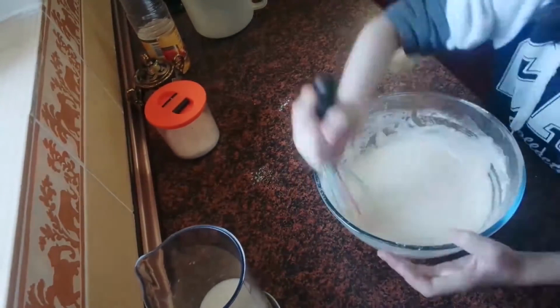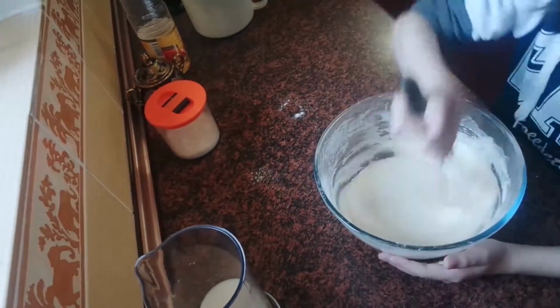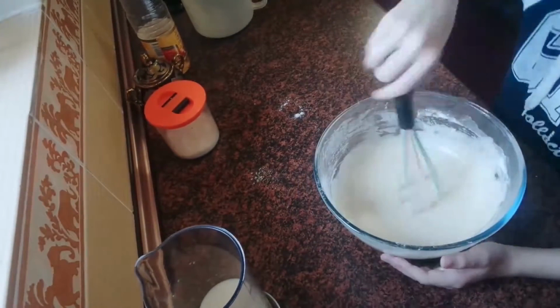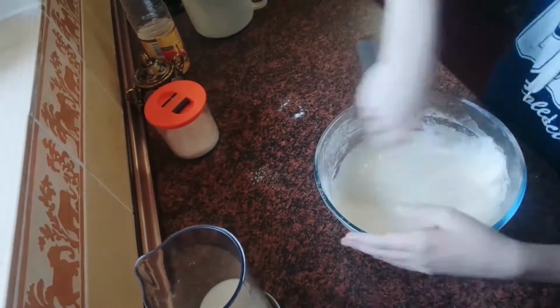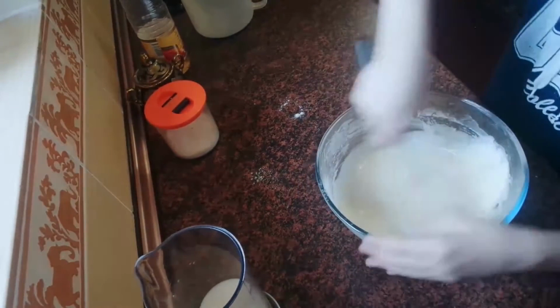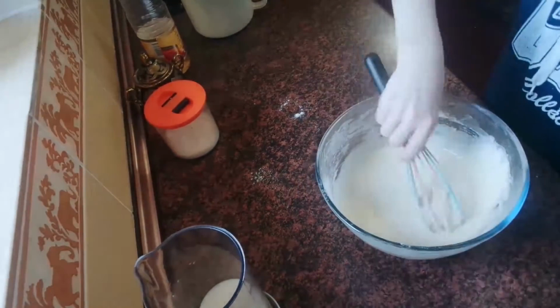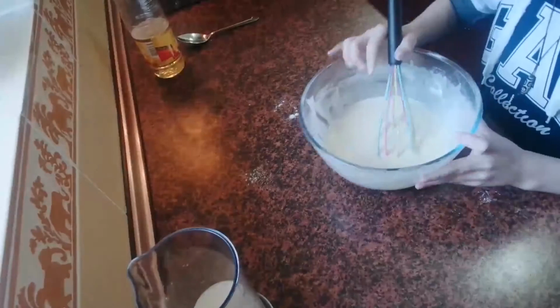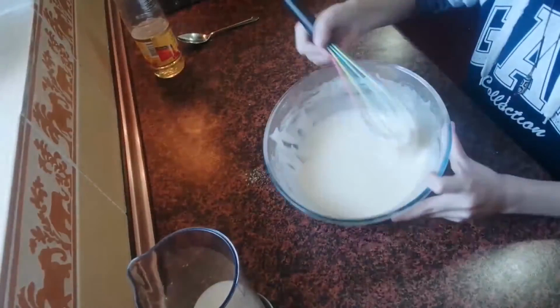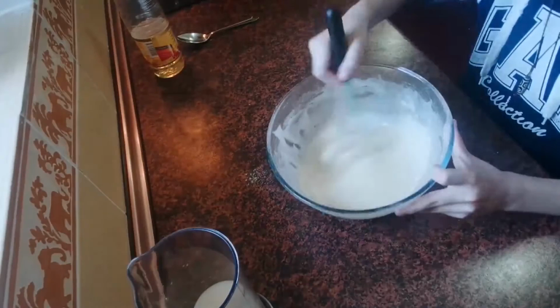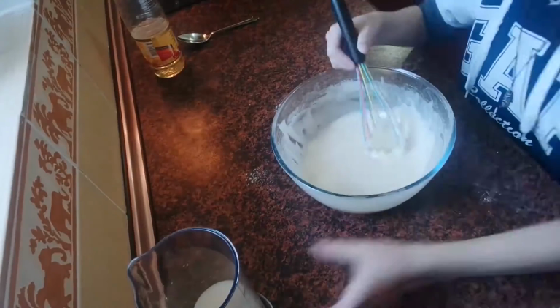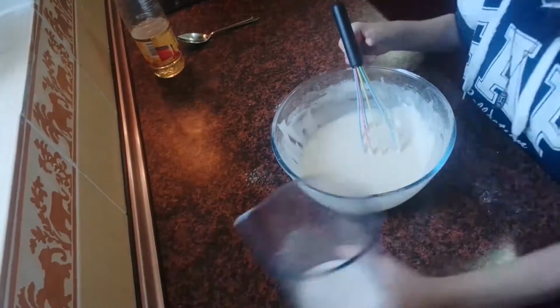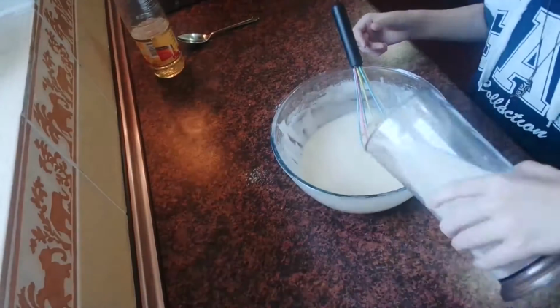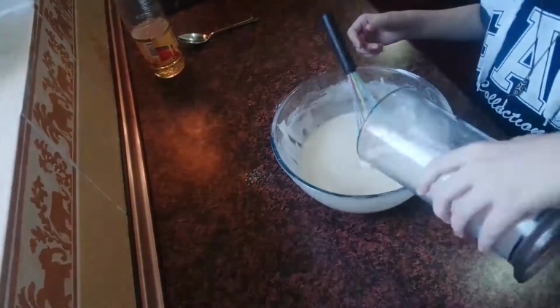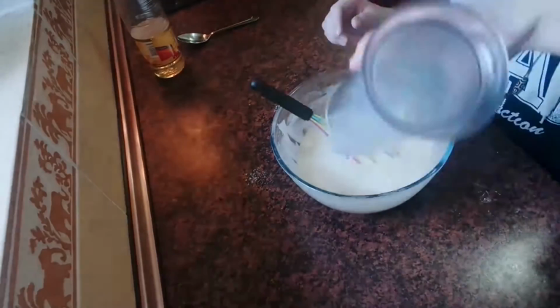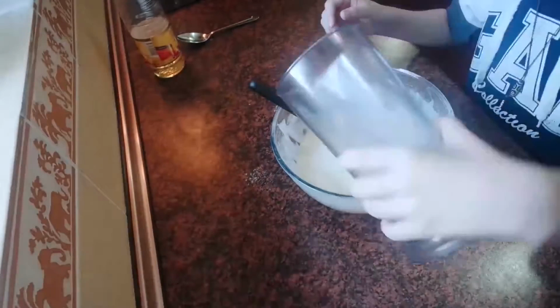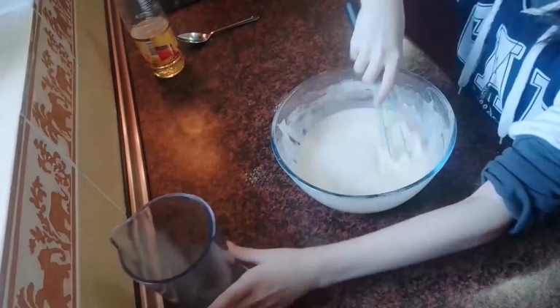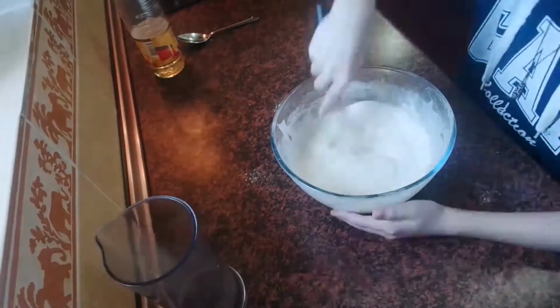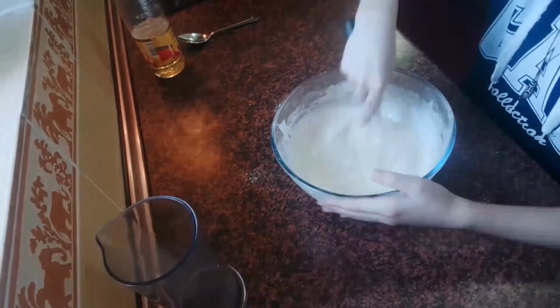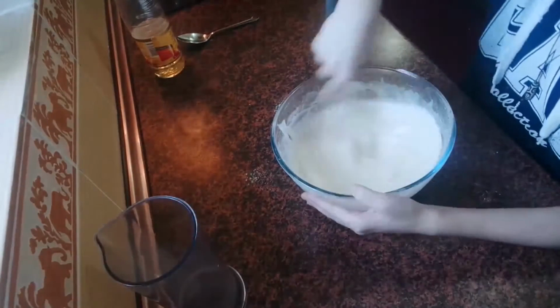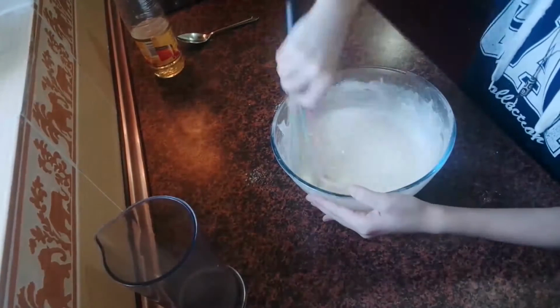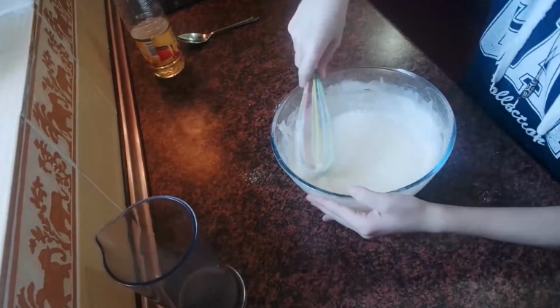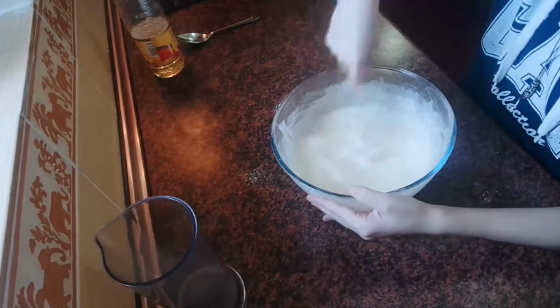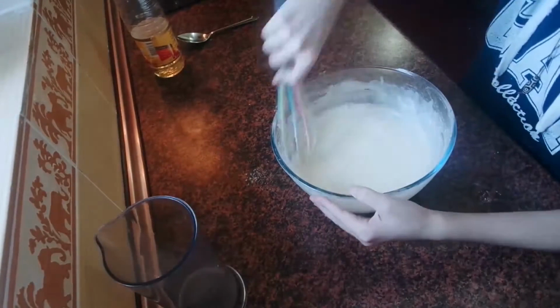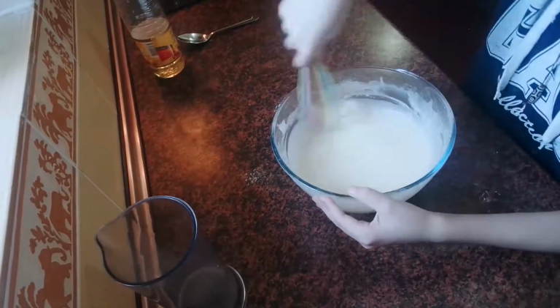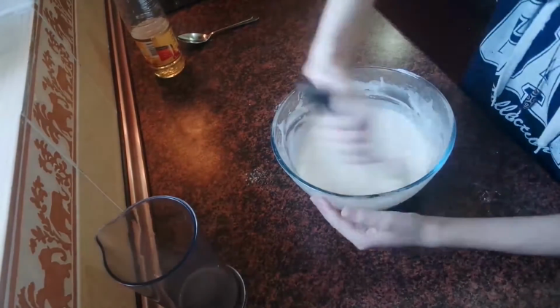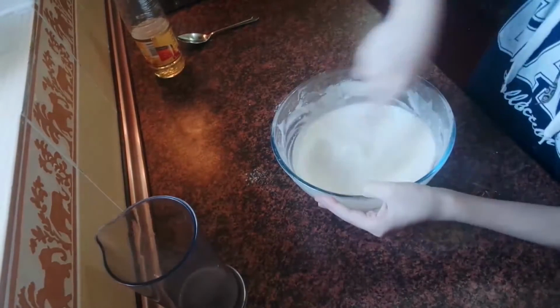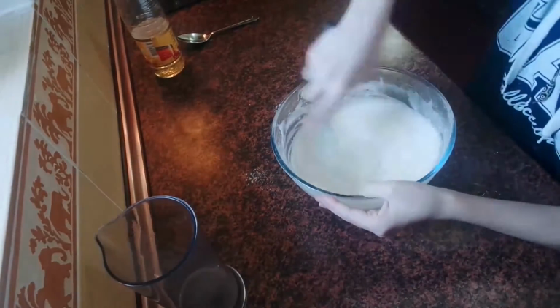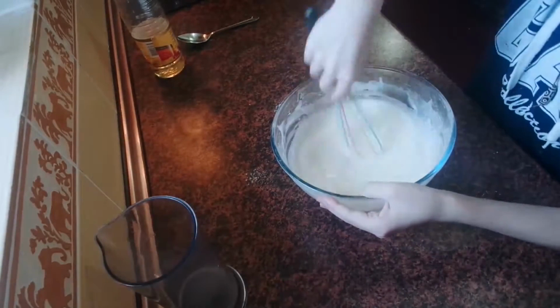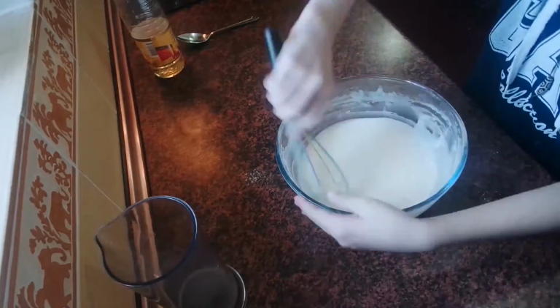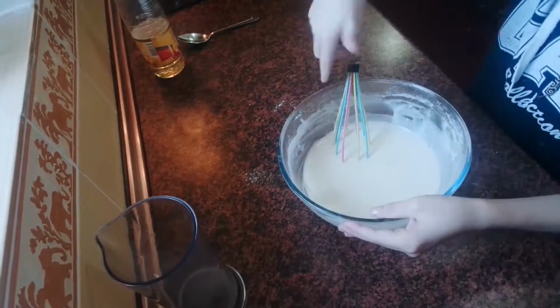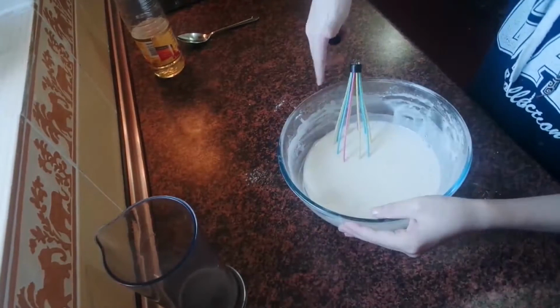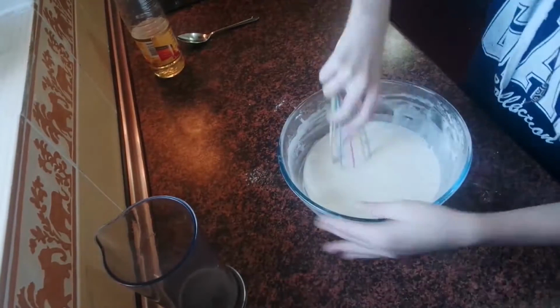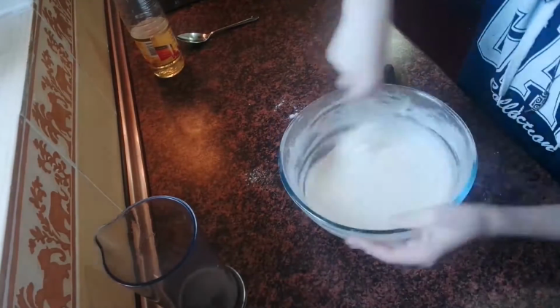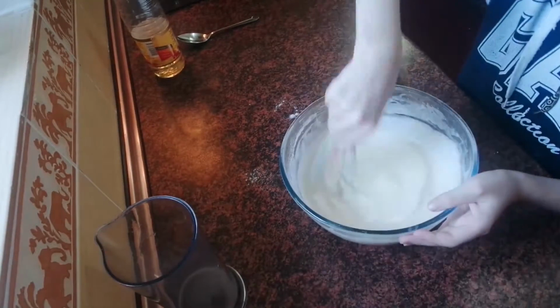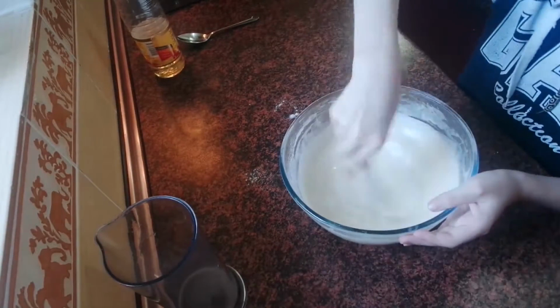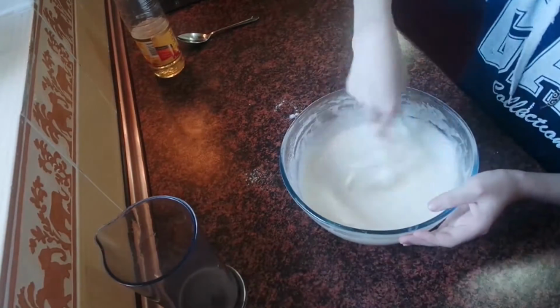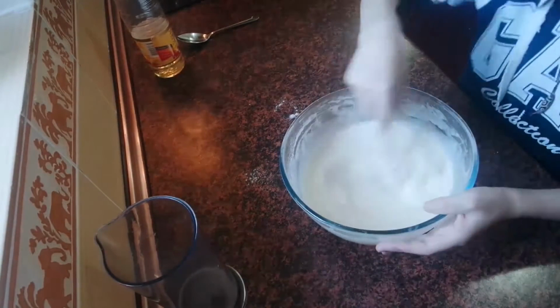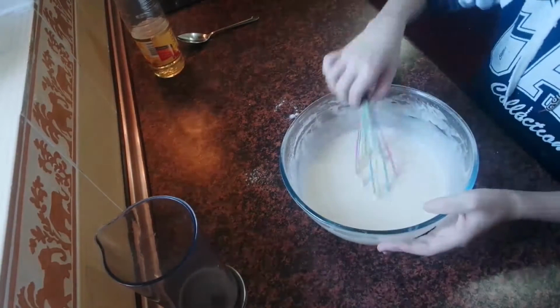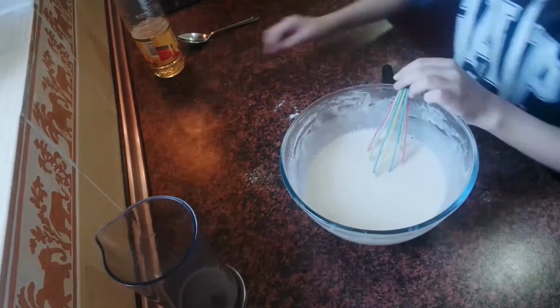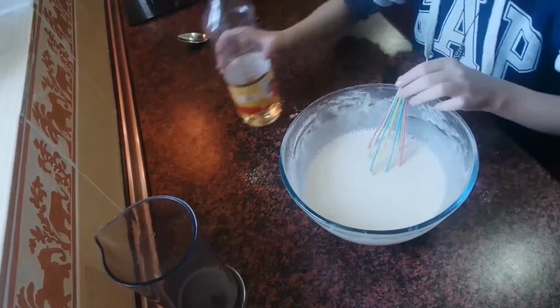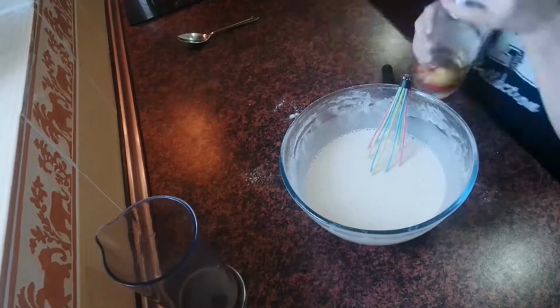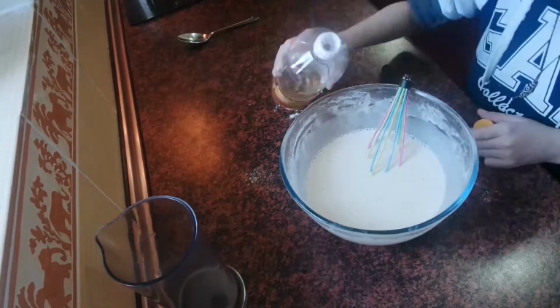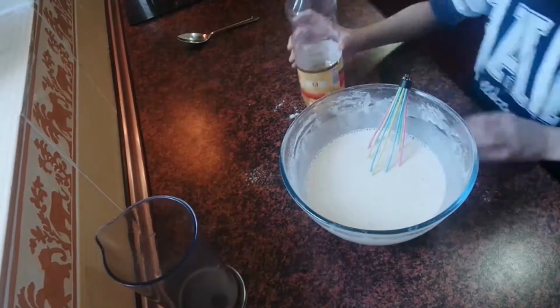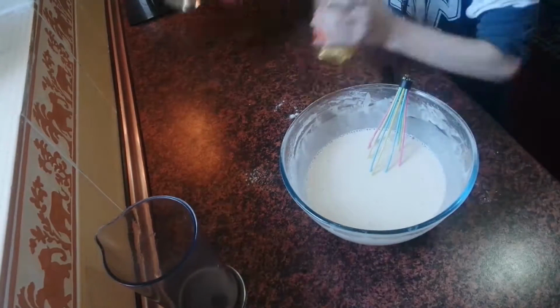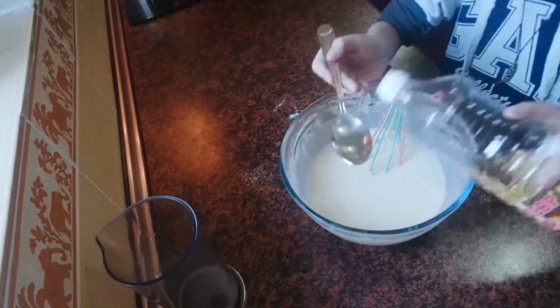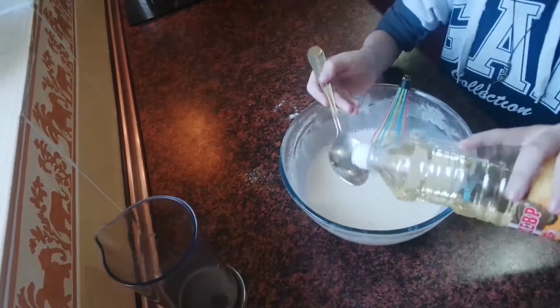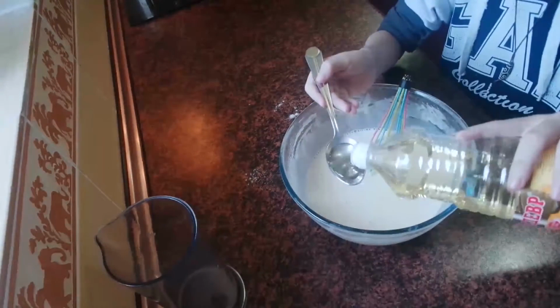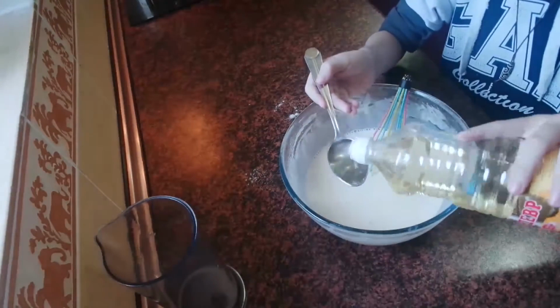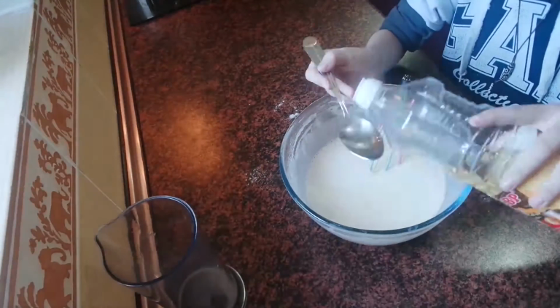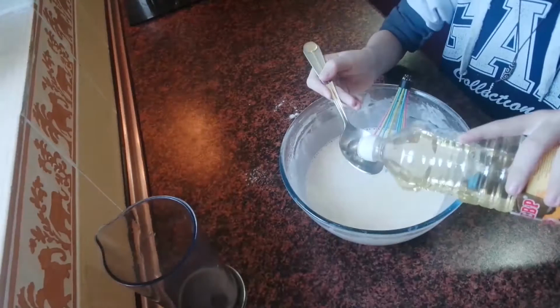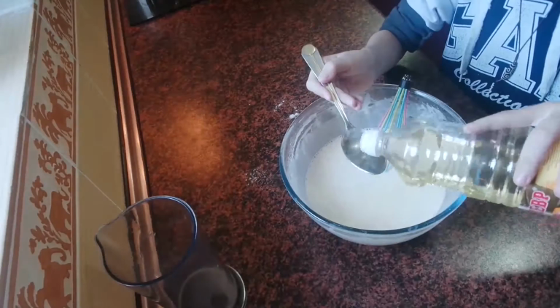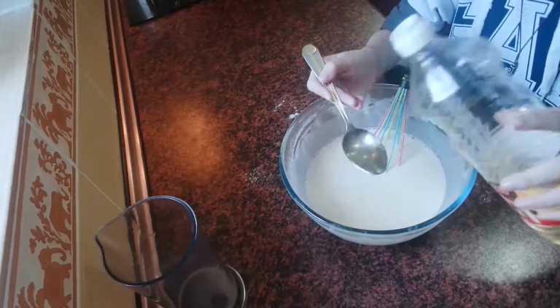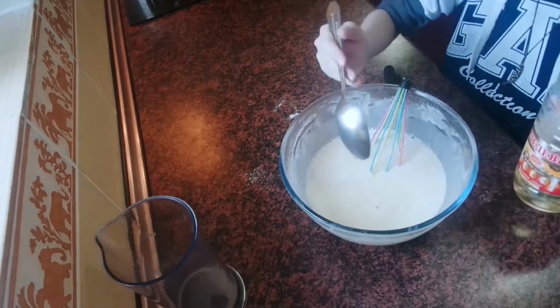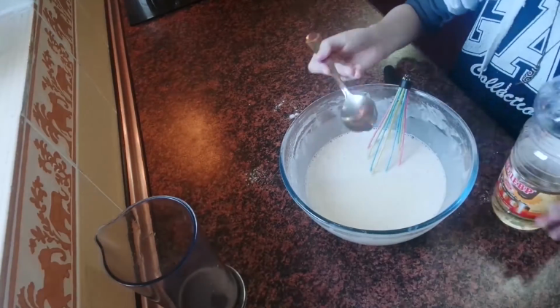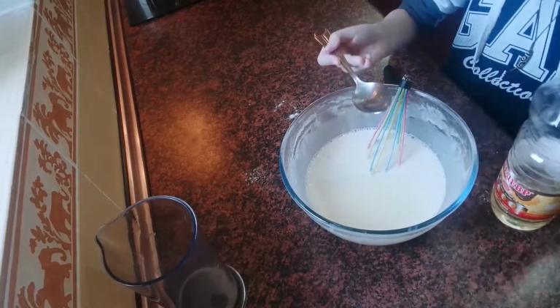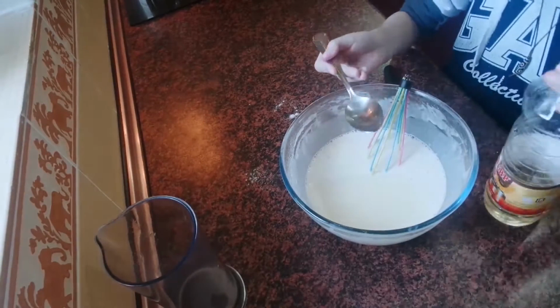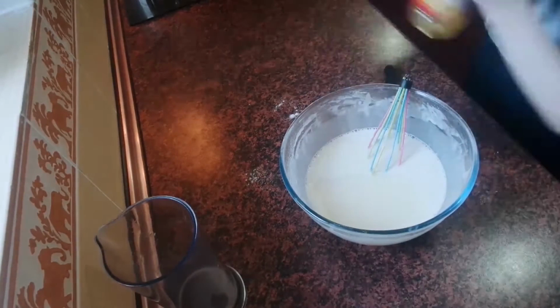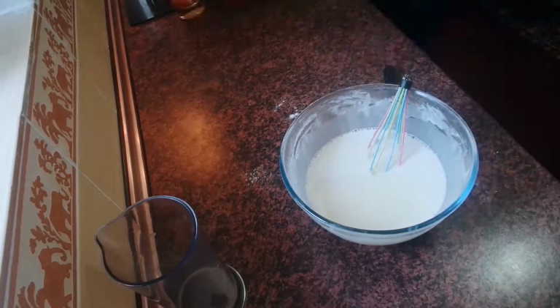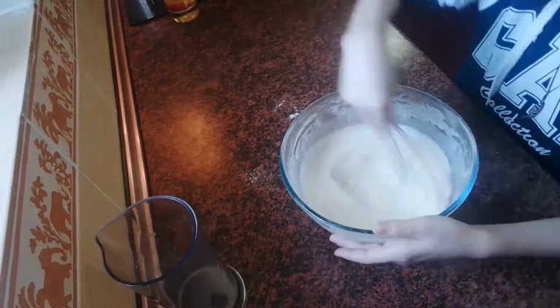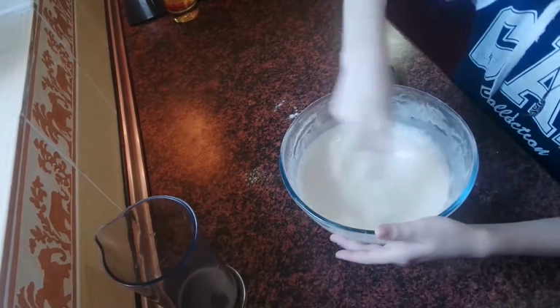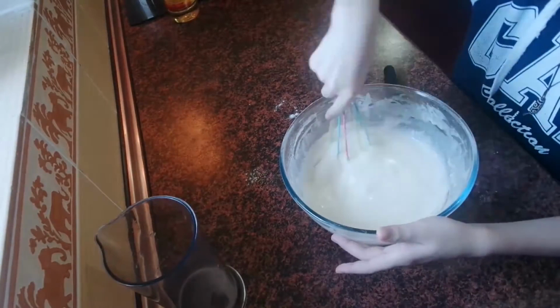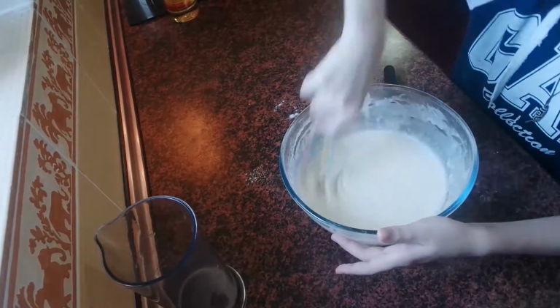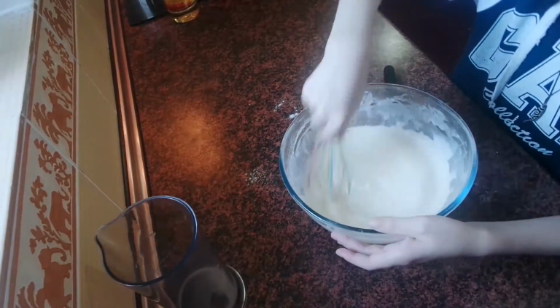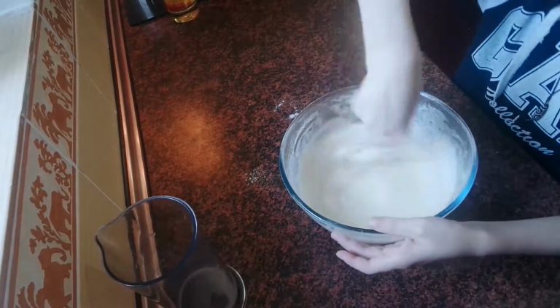Add 250 ml milk and olive oil. Also in the dough you can add 2 teaspoons vanilla extract, and again mix well.